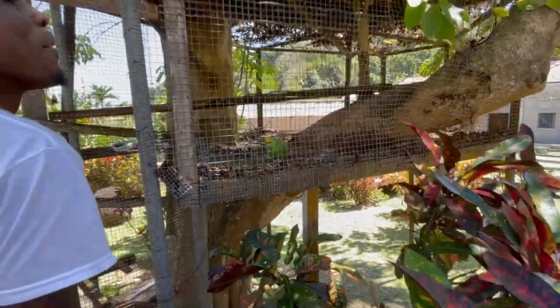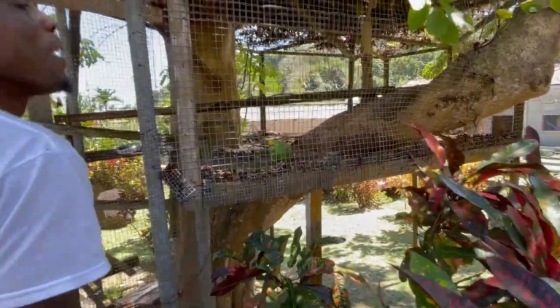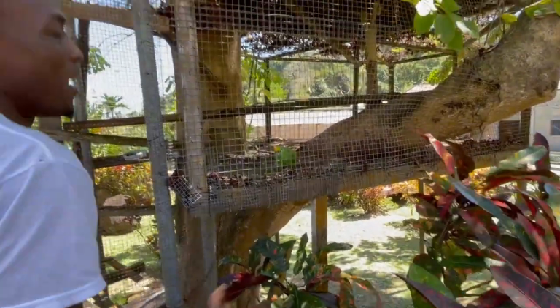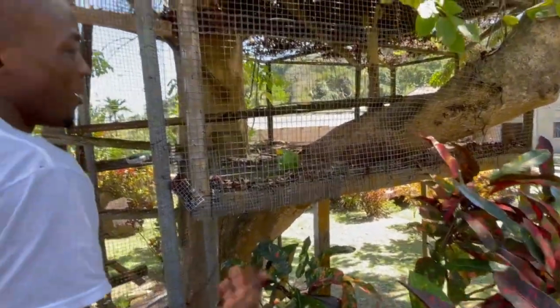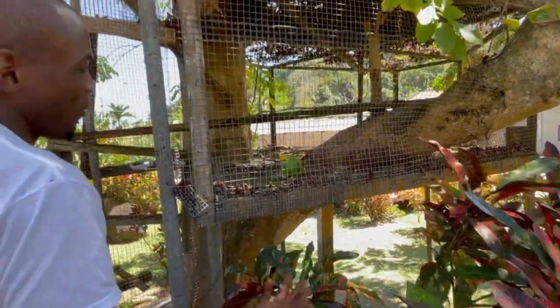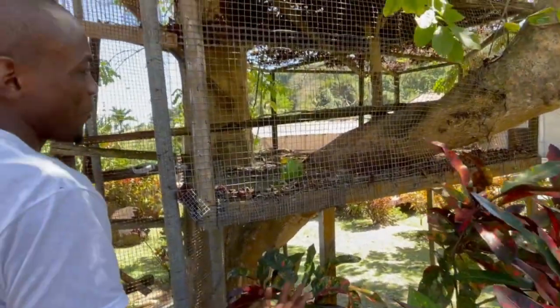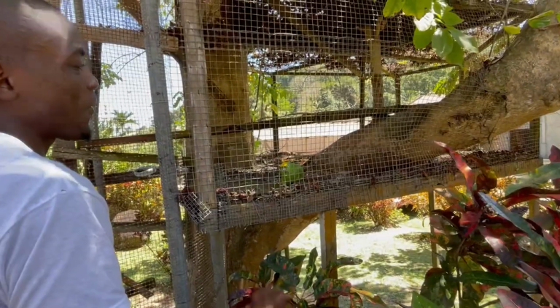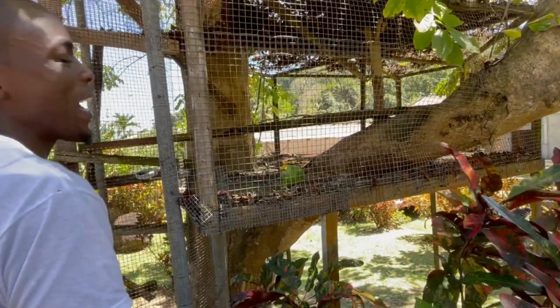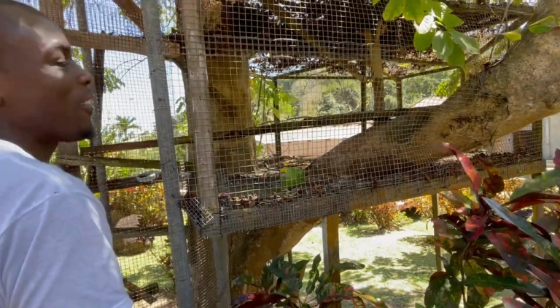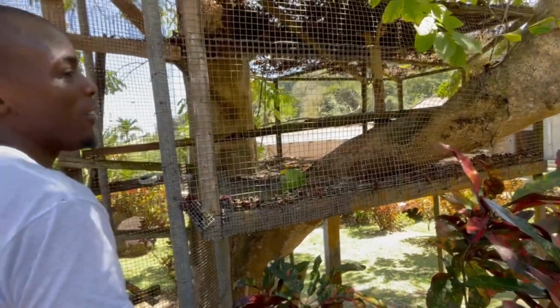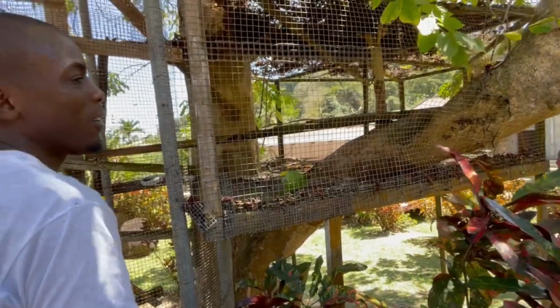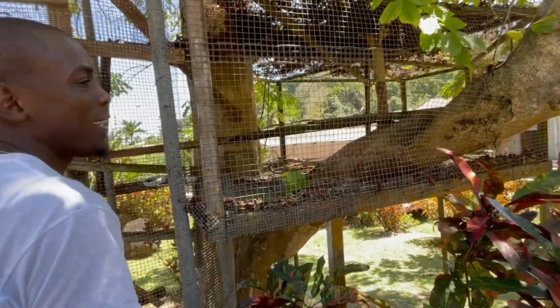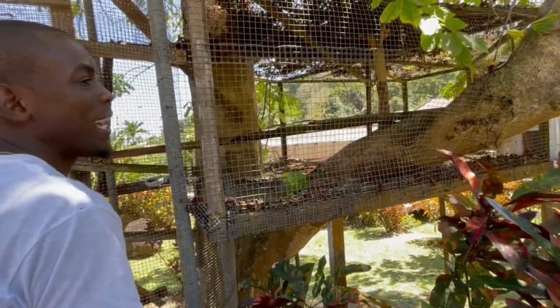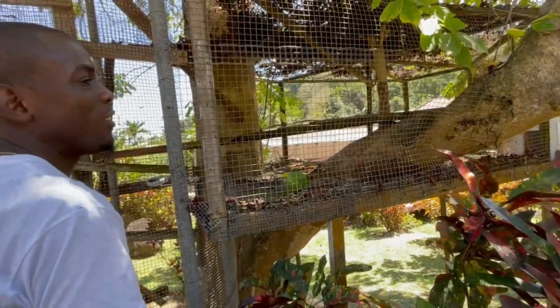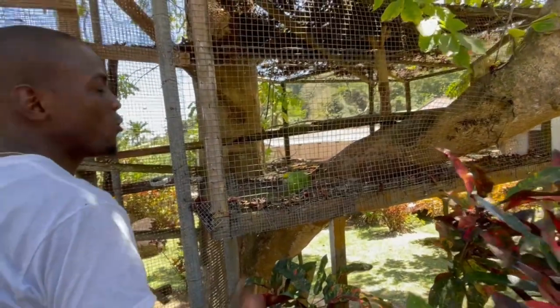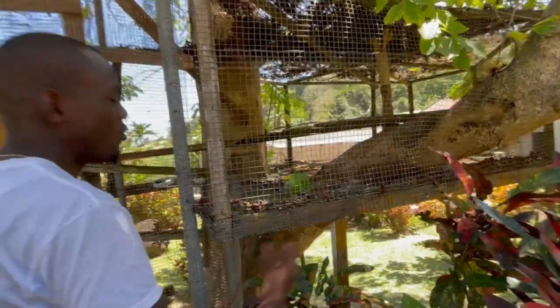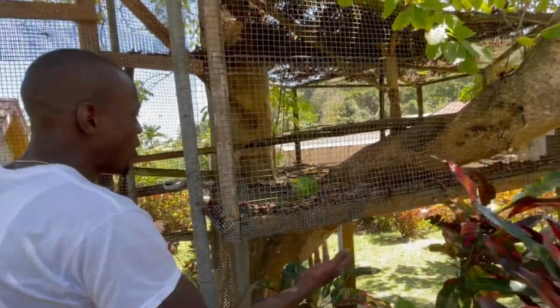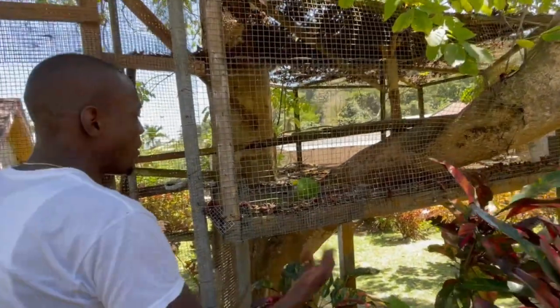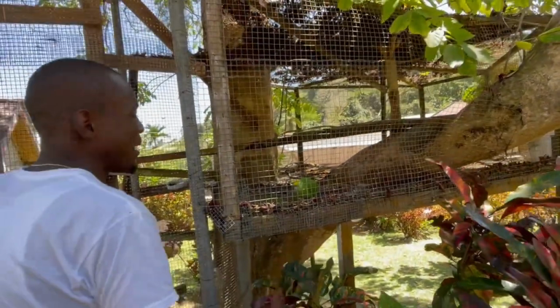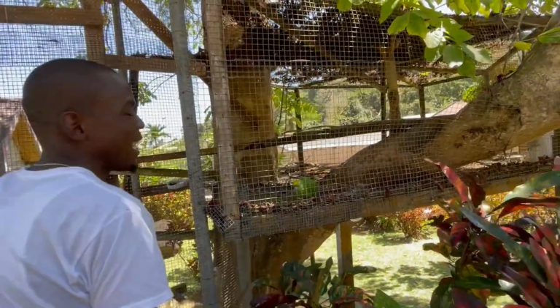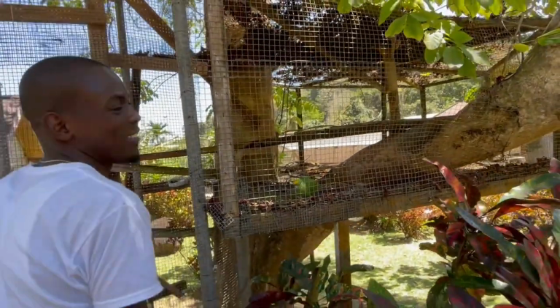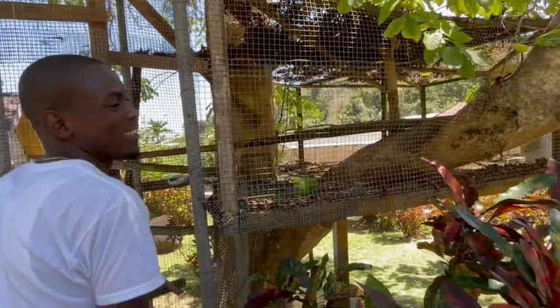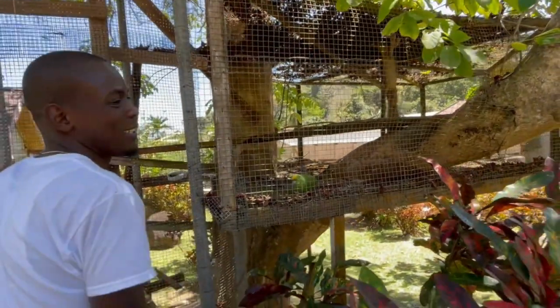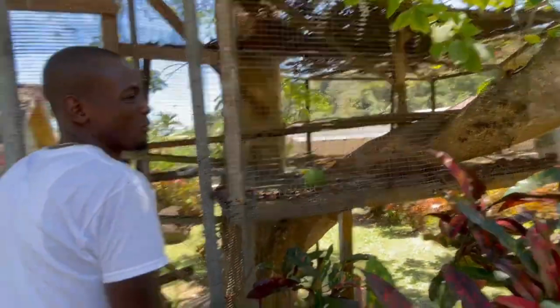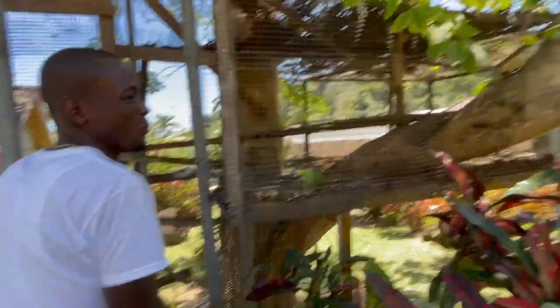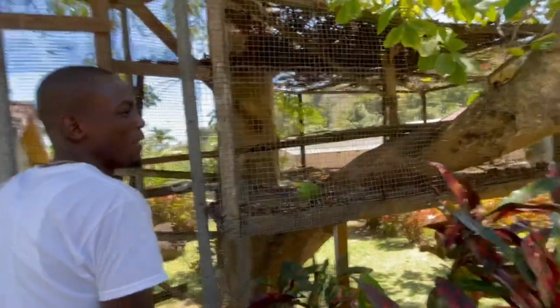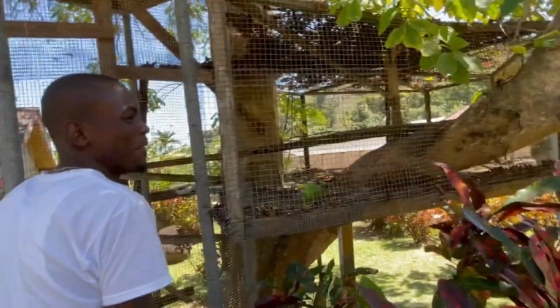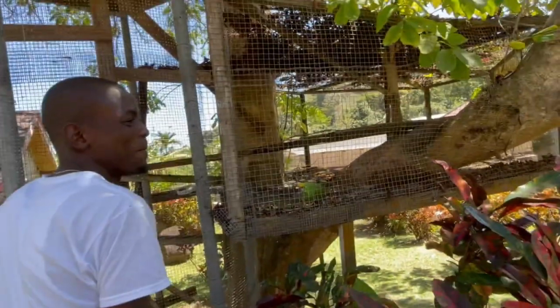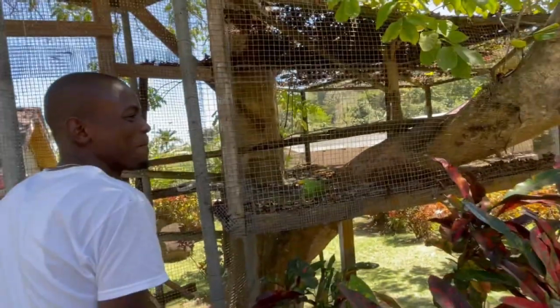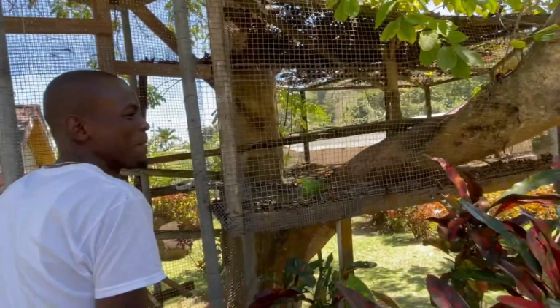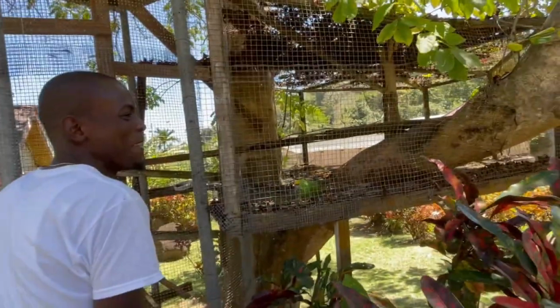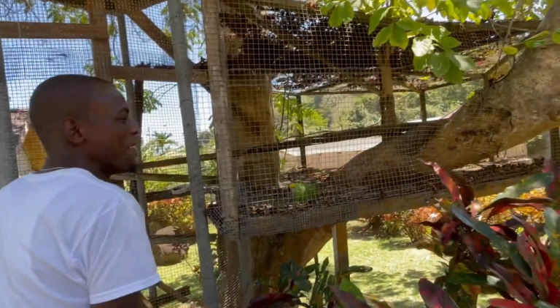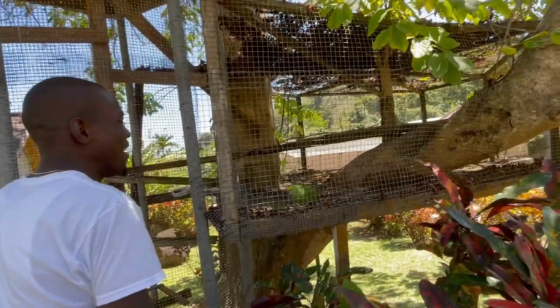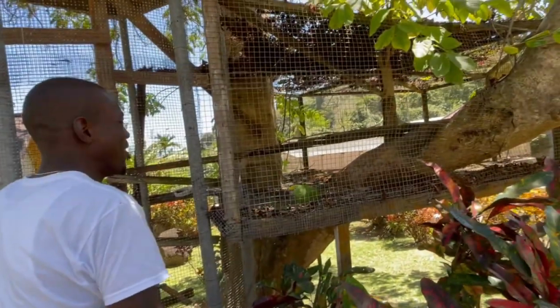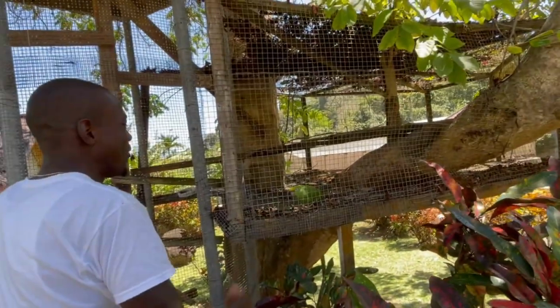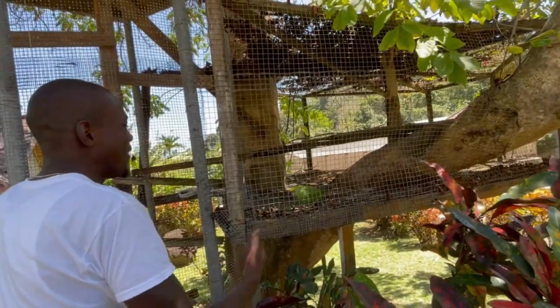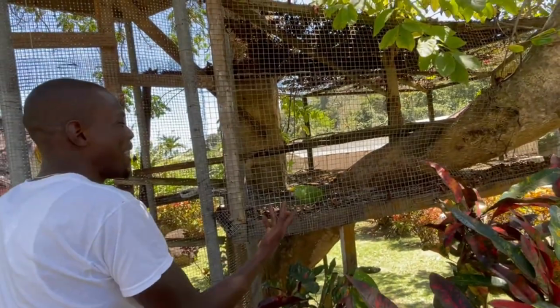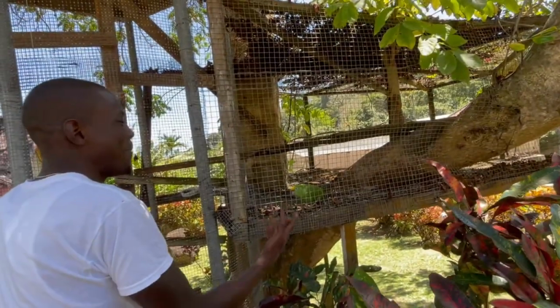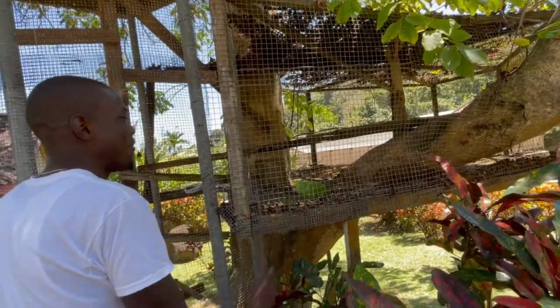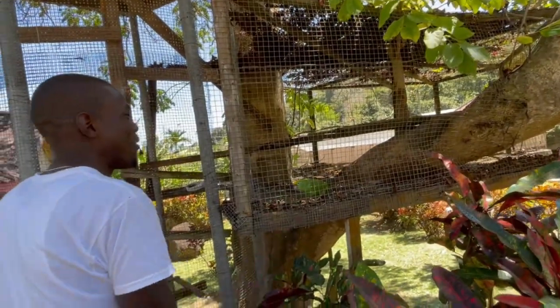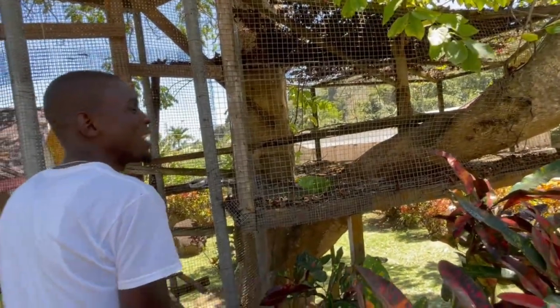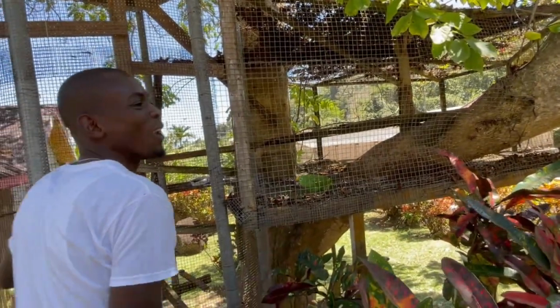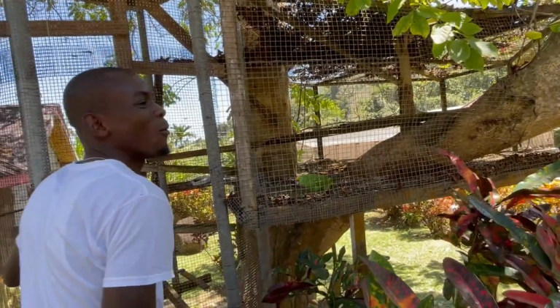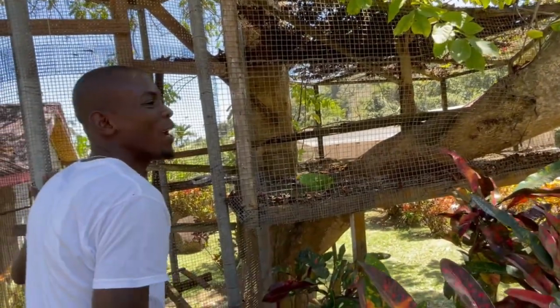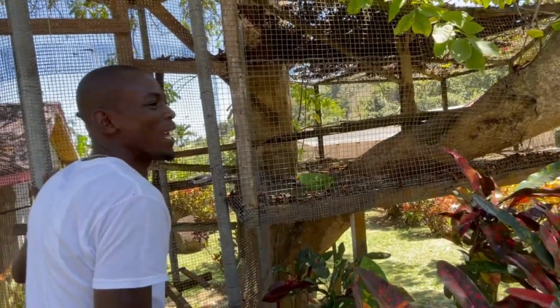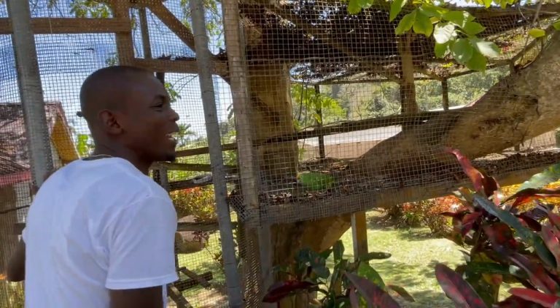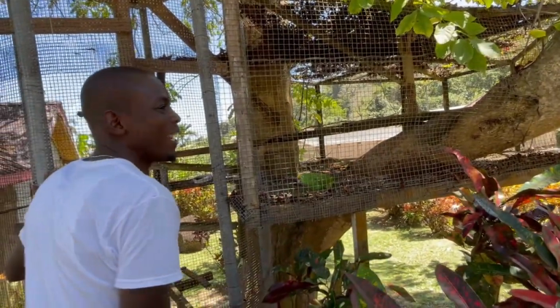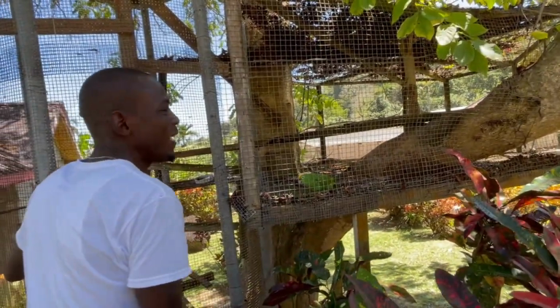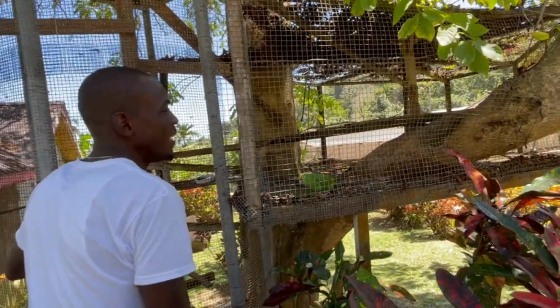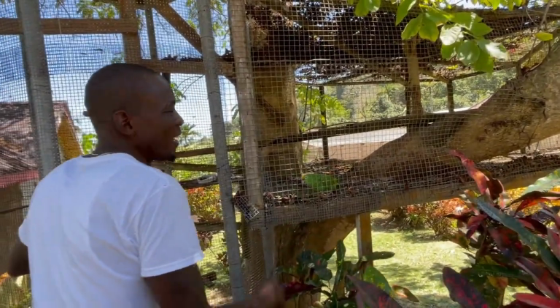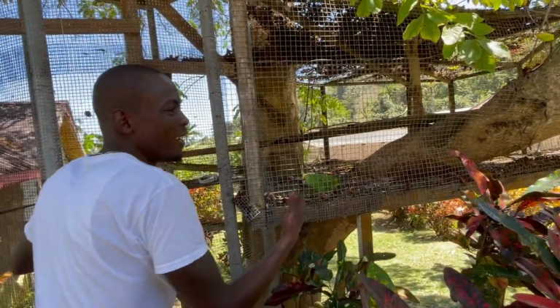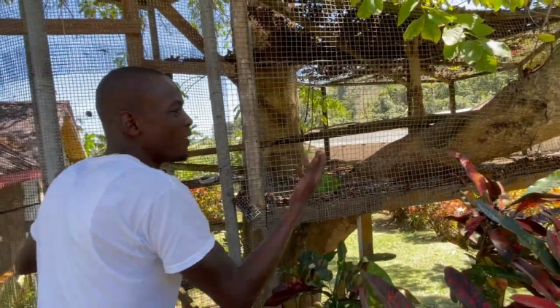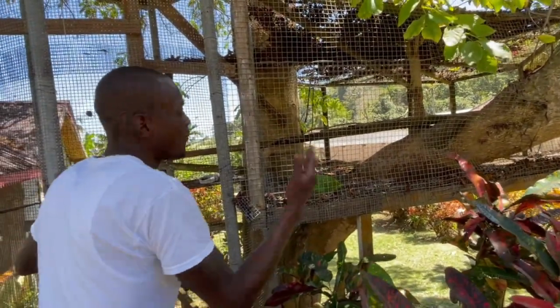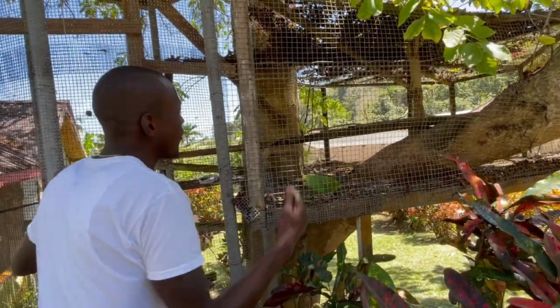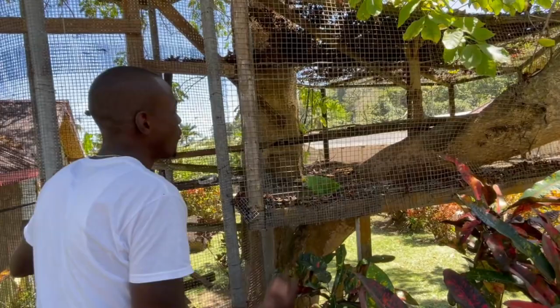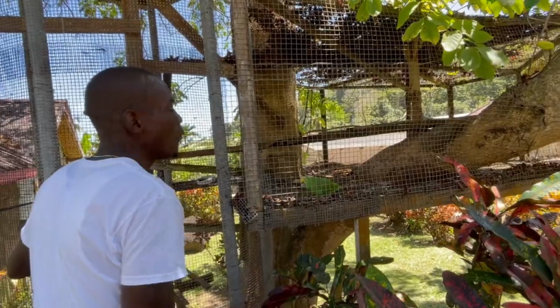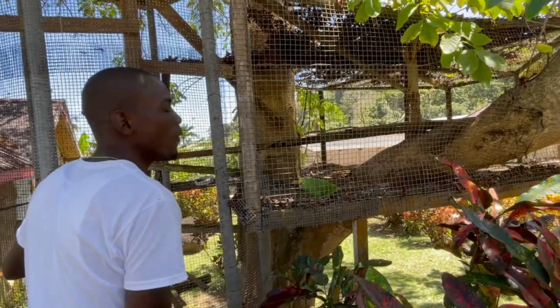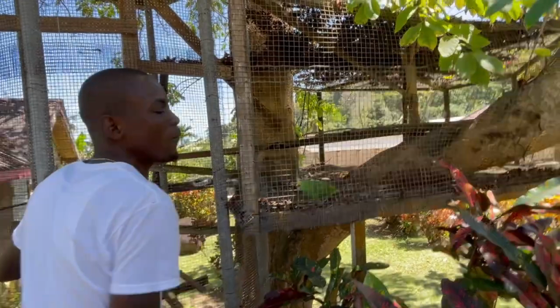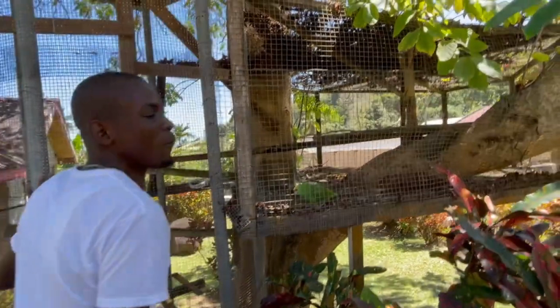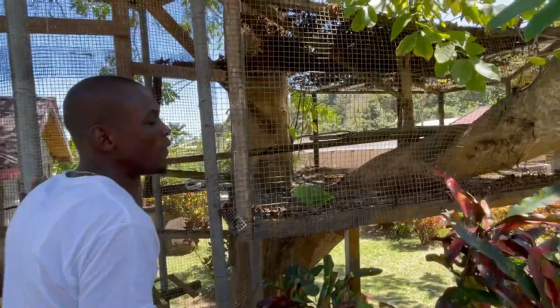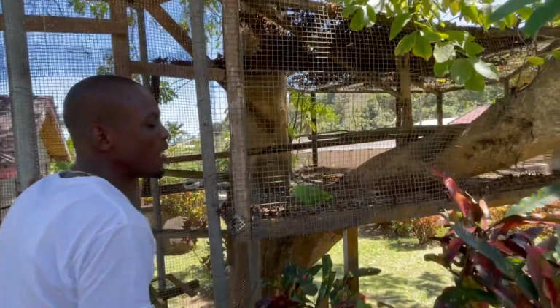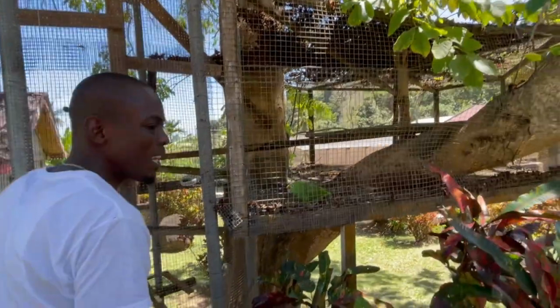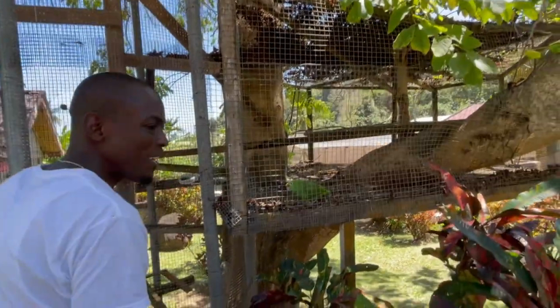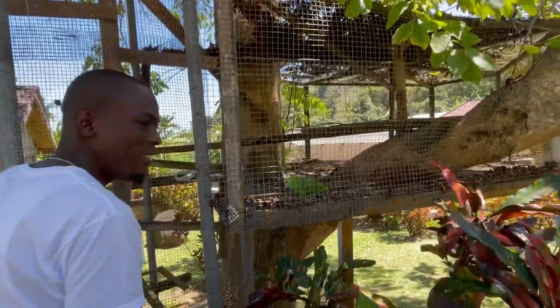There are cats here too. And this is an Amazon Yellow-head parrot — they can live for over 50 years. This one is over 15 years old and was mimicking songs and words.